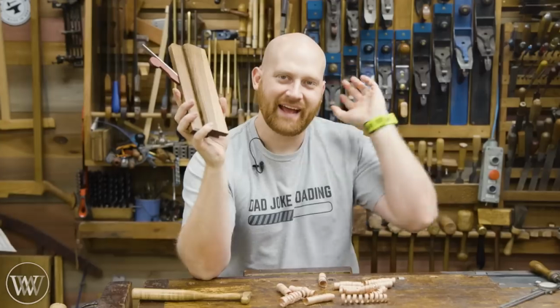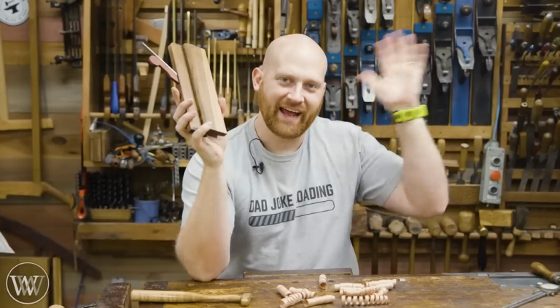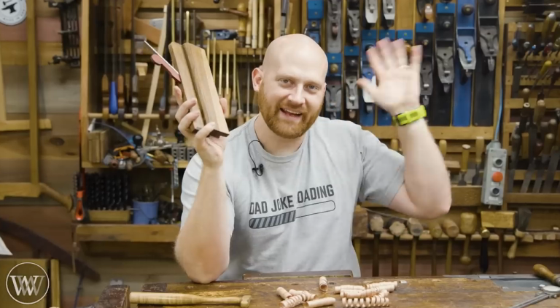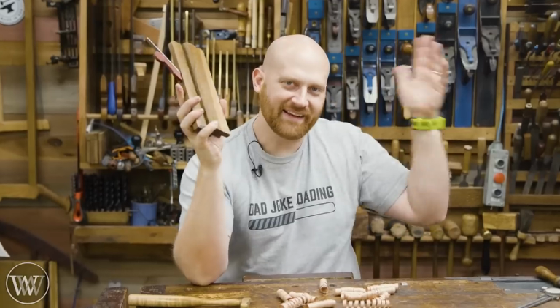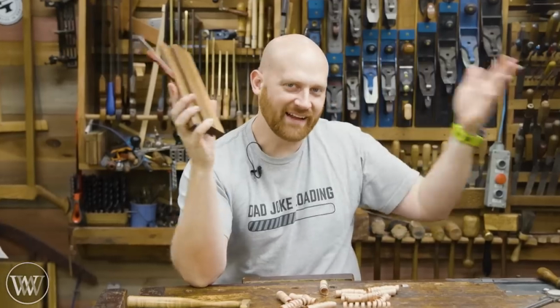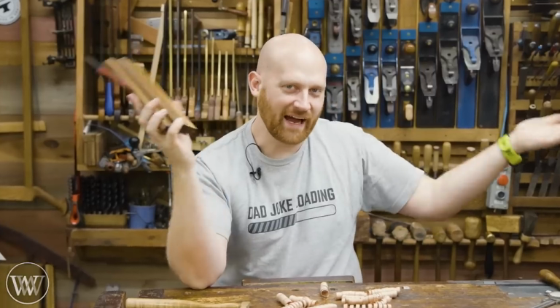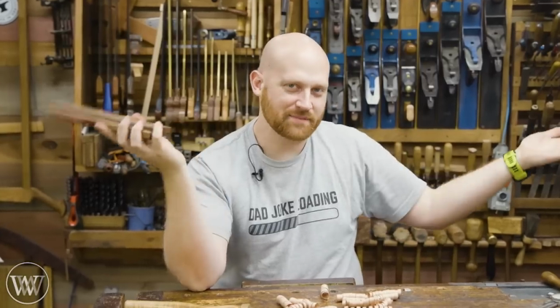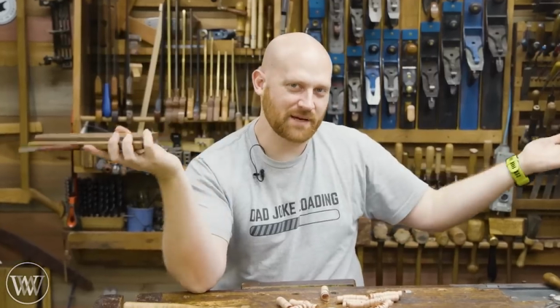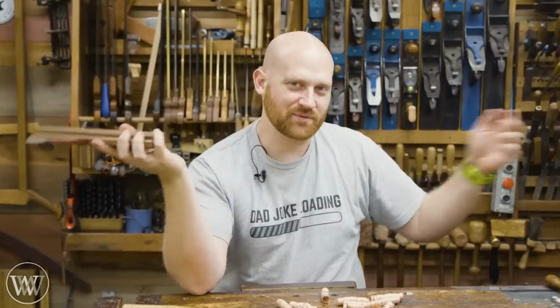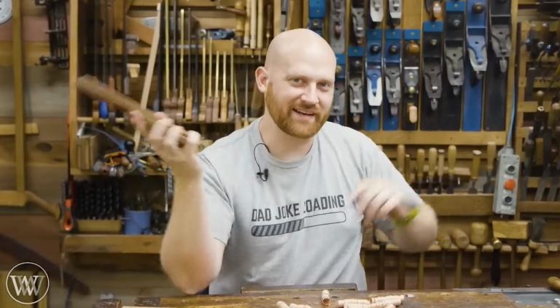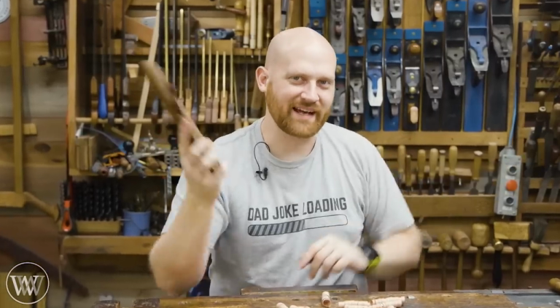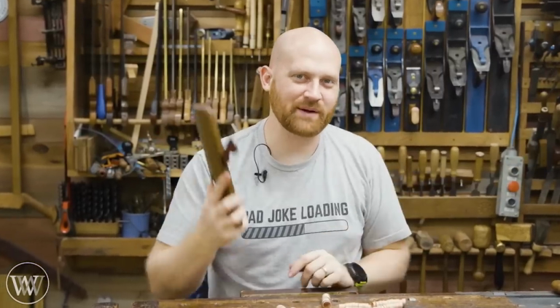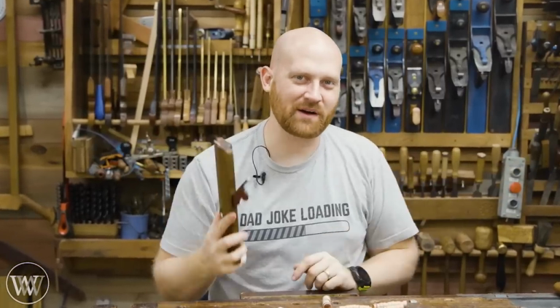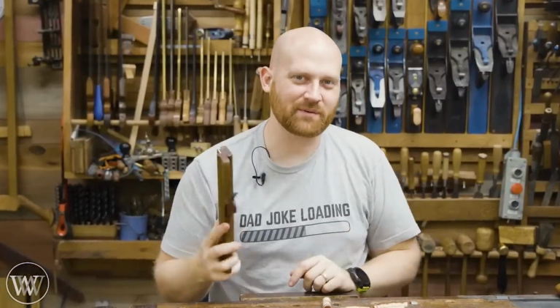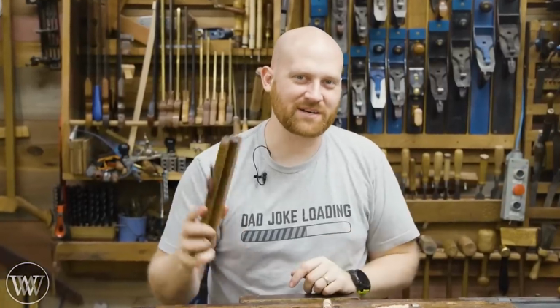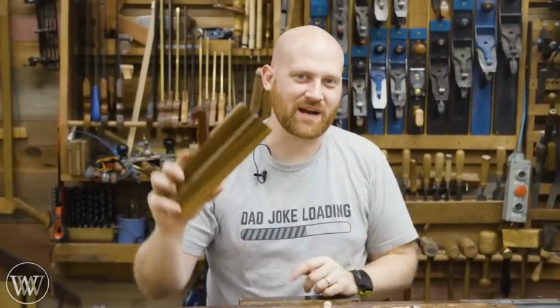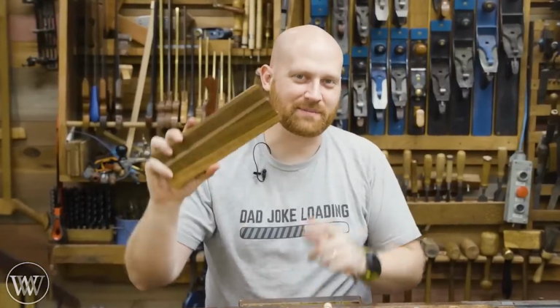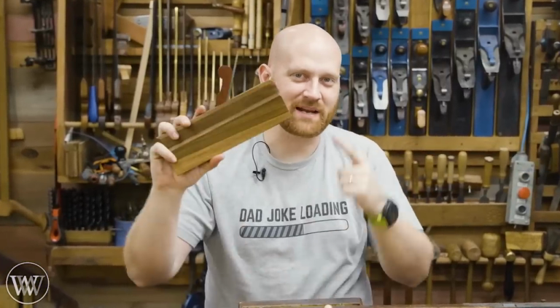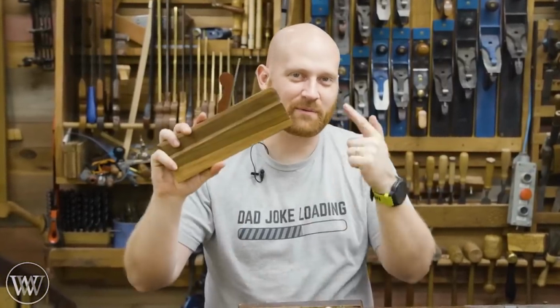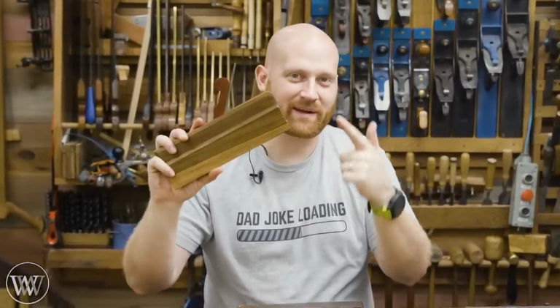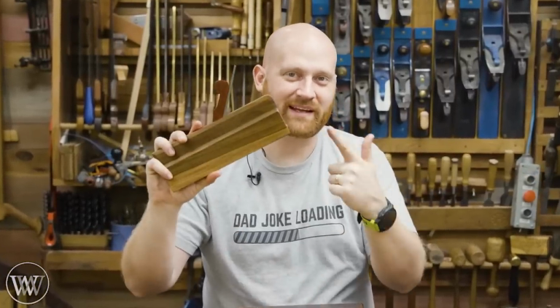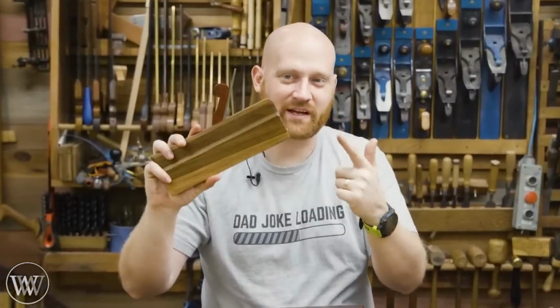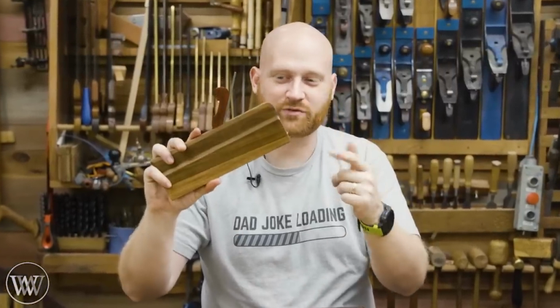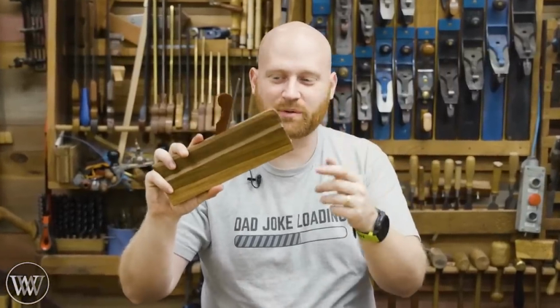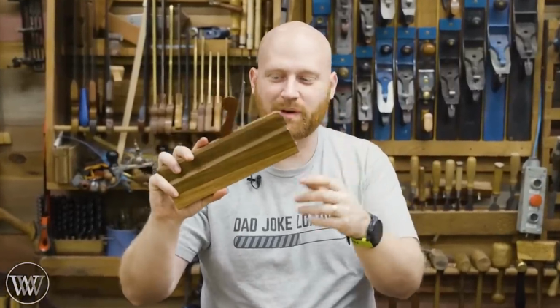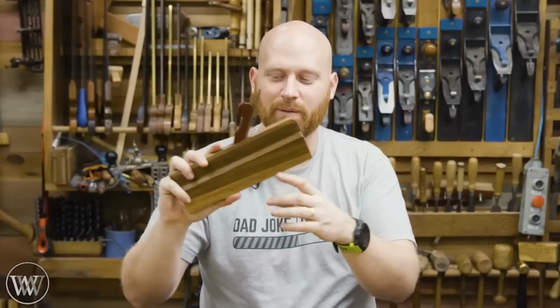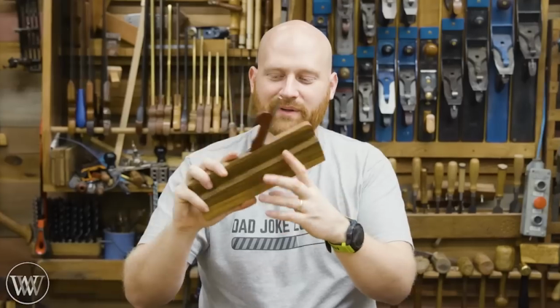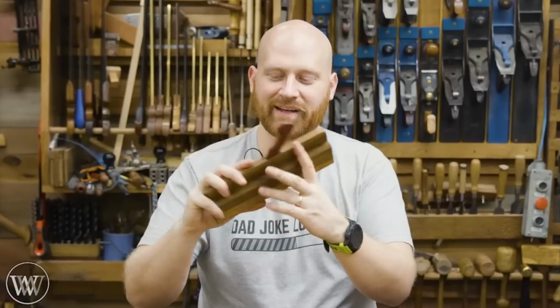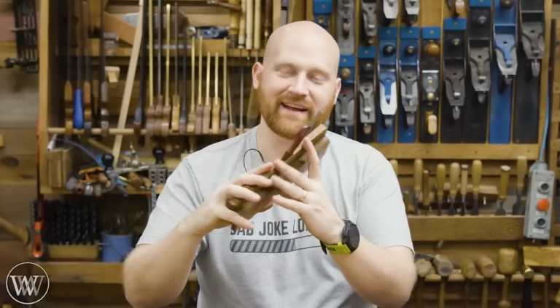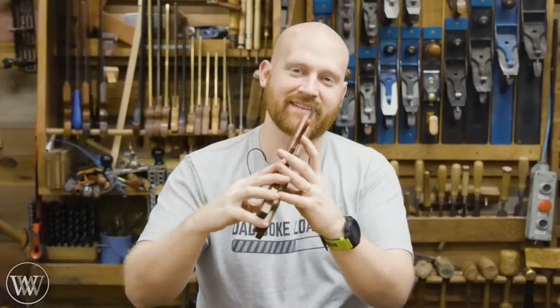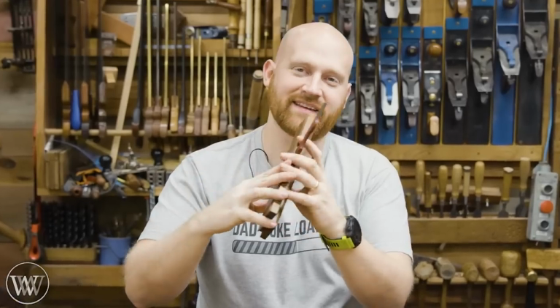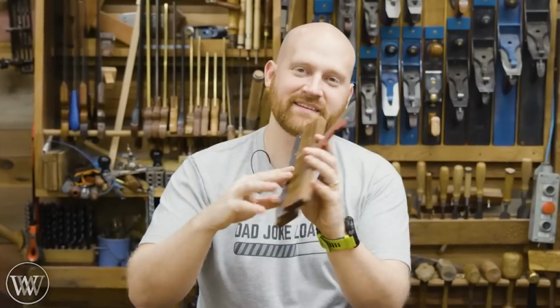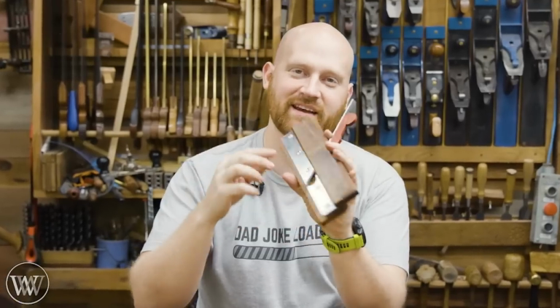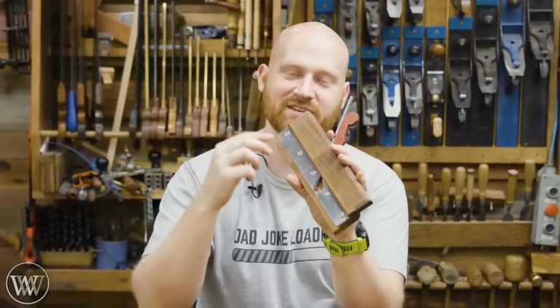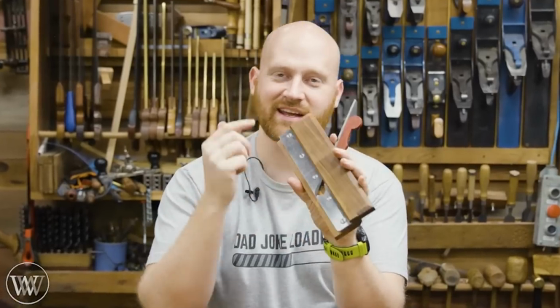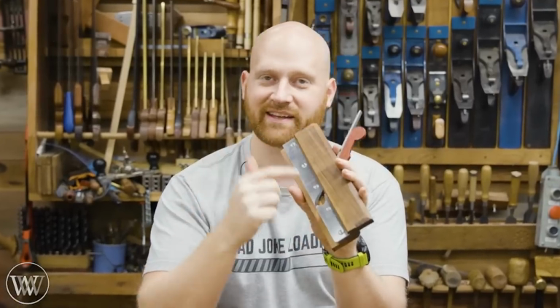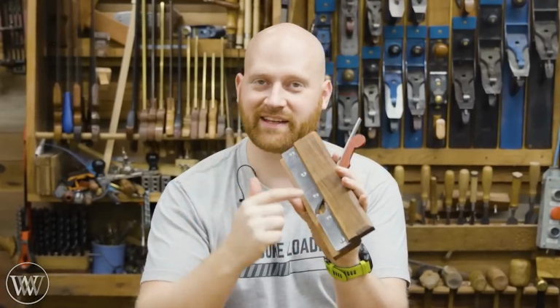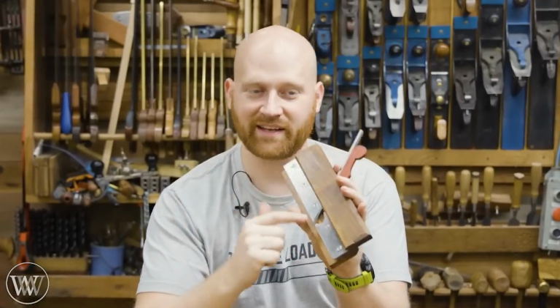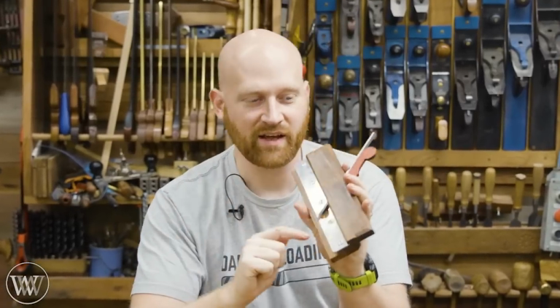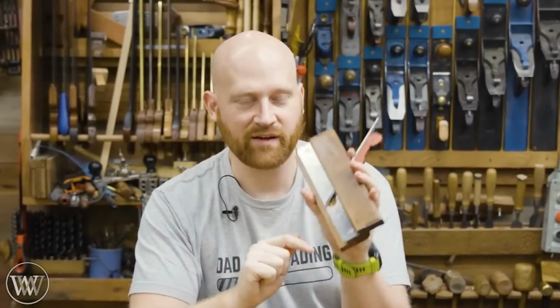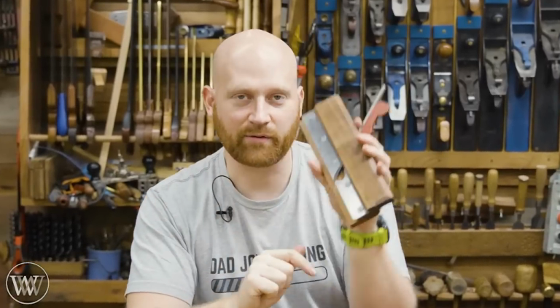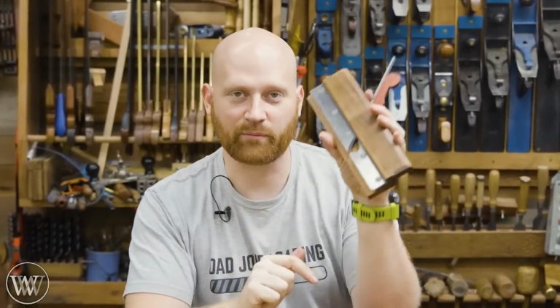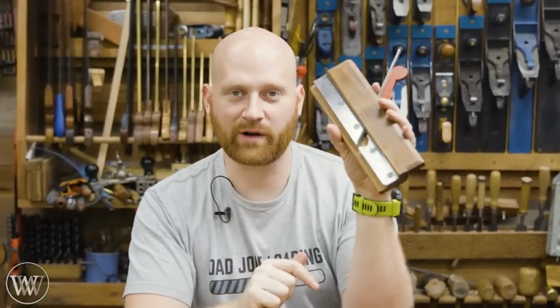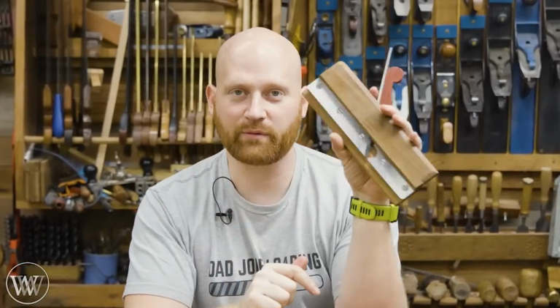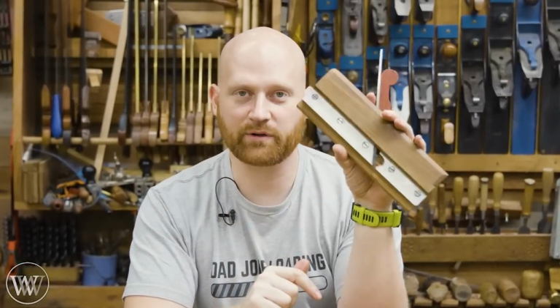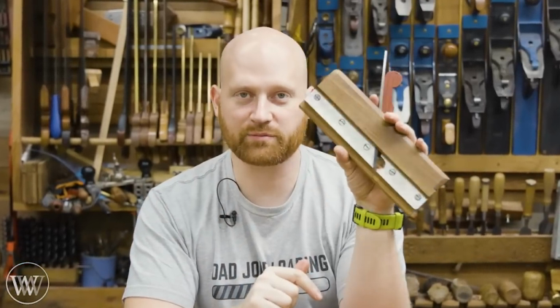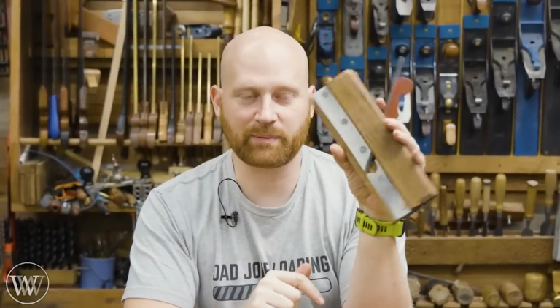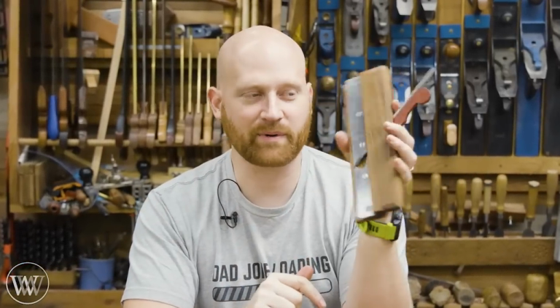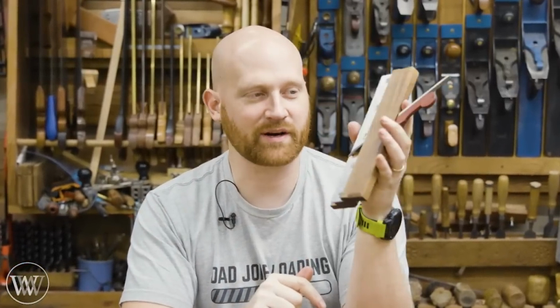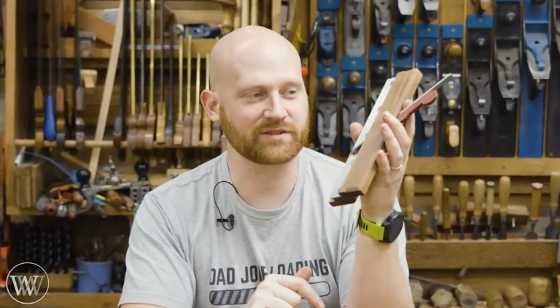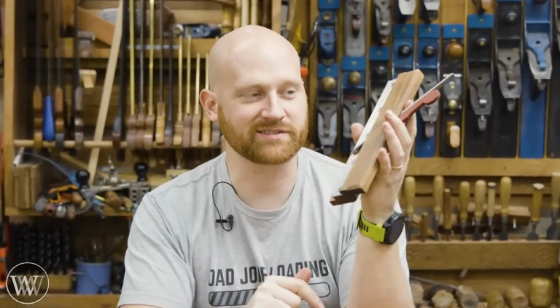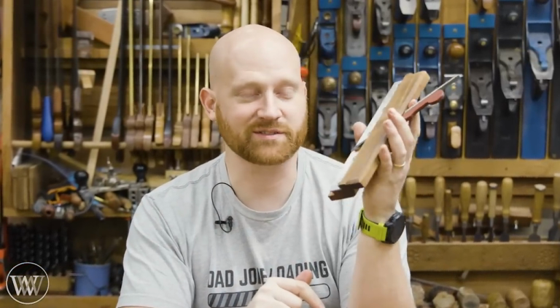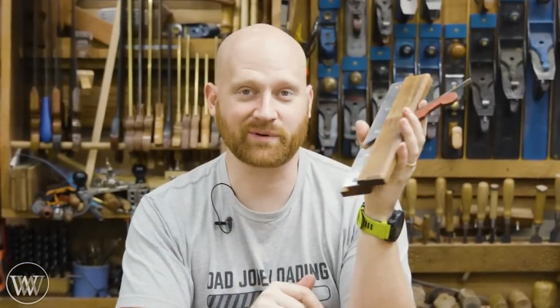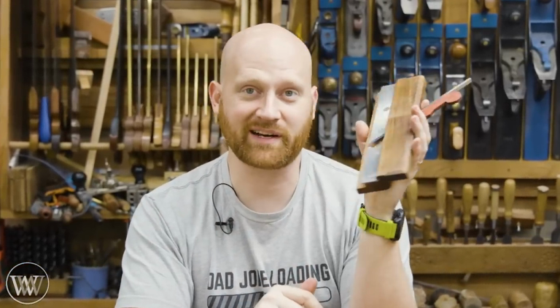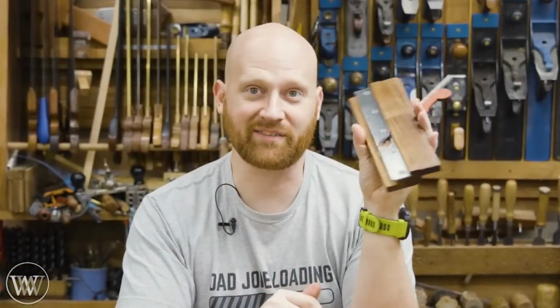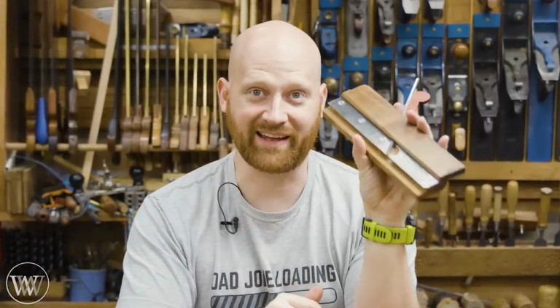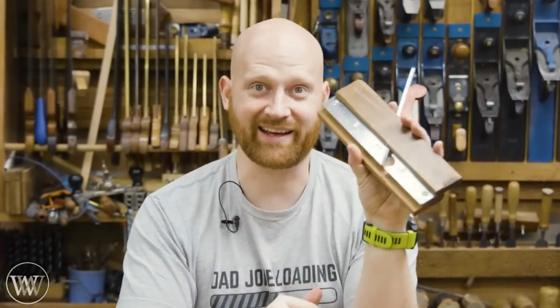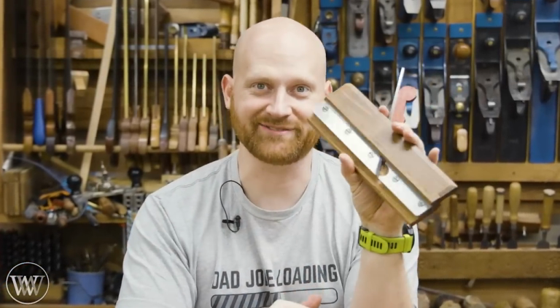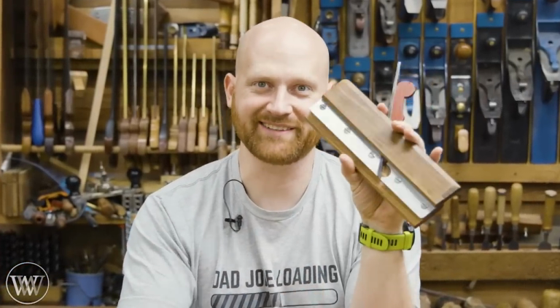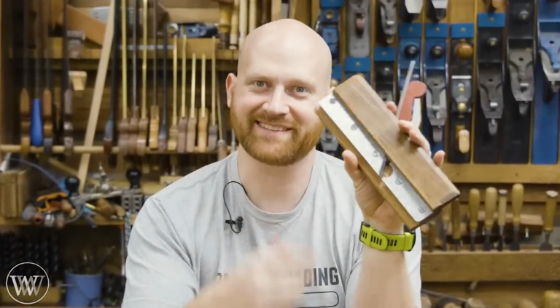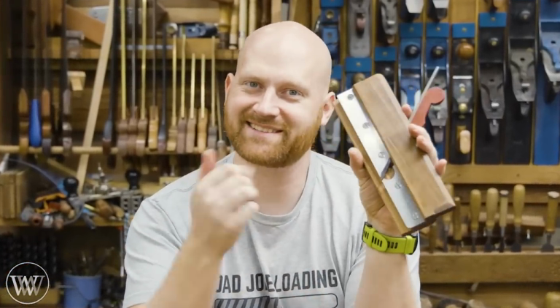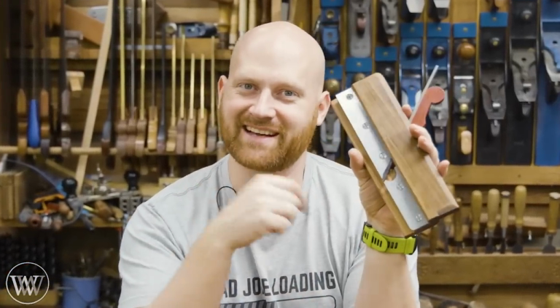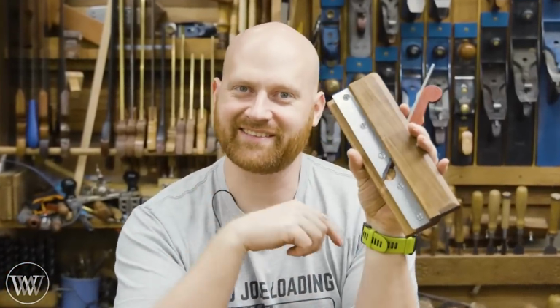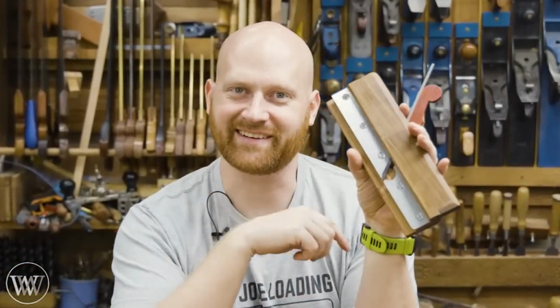Hey y'all, I'm James Wright and welcome to my shop. Today we're making a drawer bottom plane, and this is actually a kit from Red Rose Reproductions. So we're going to have a lot of fun. Let's dive in.